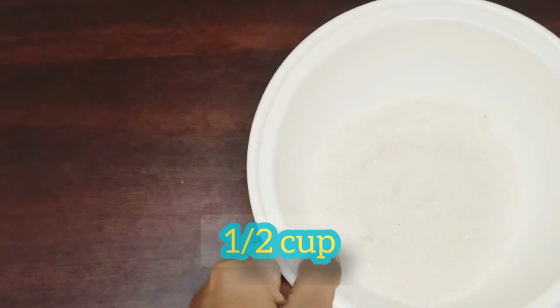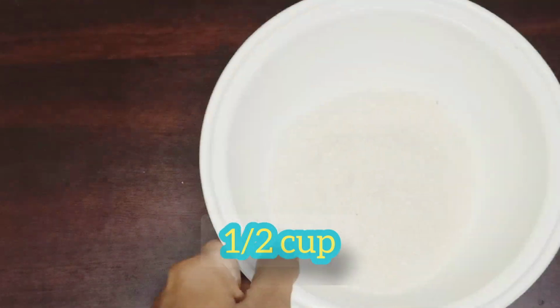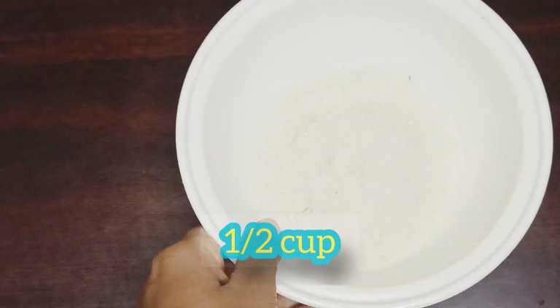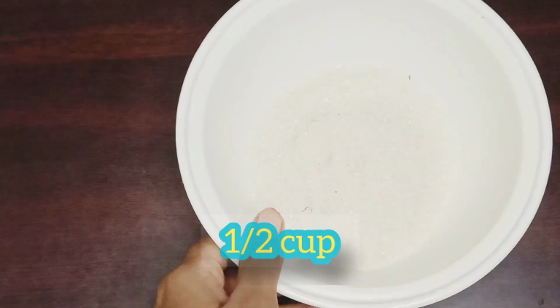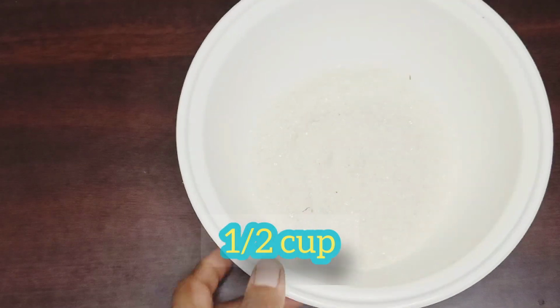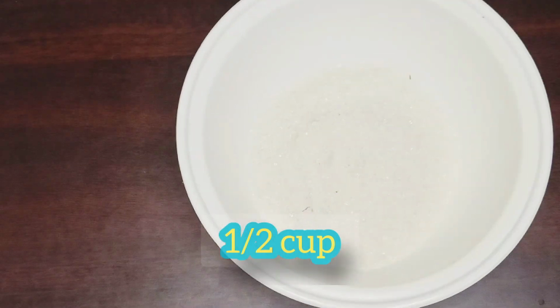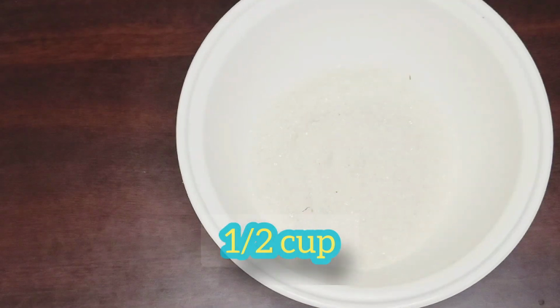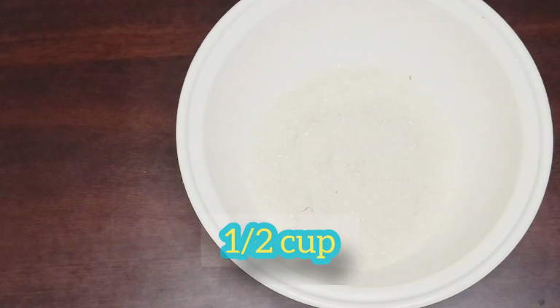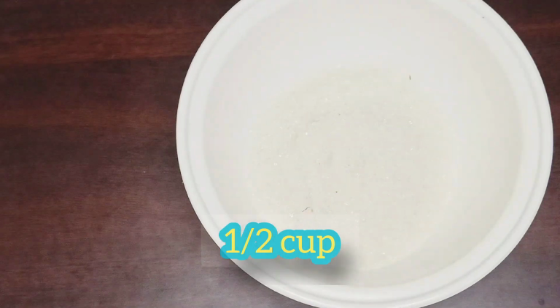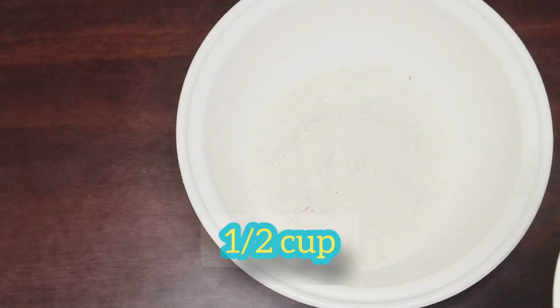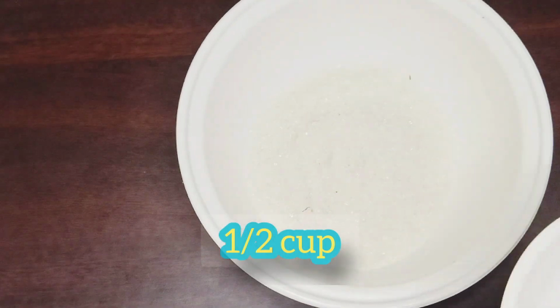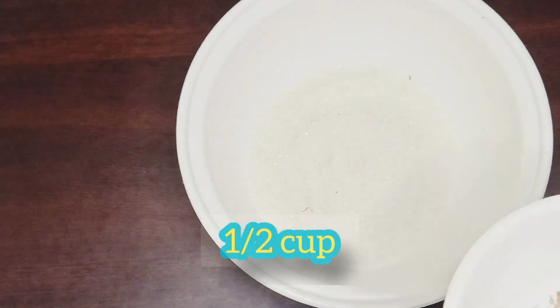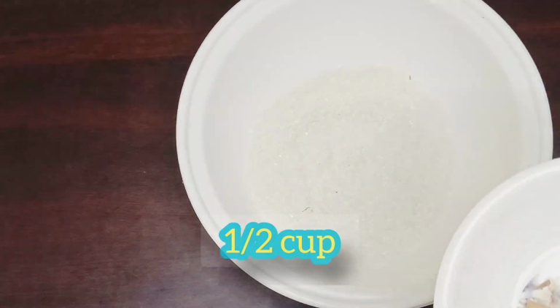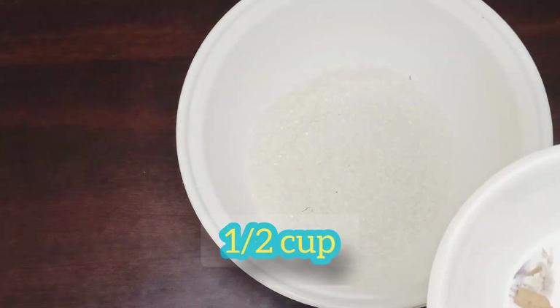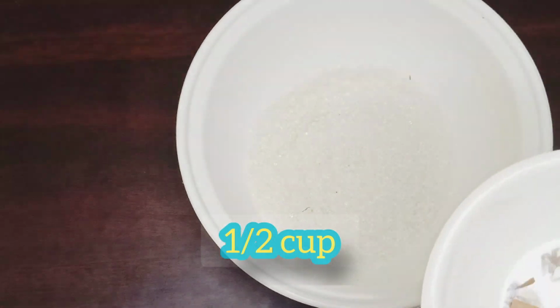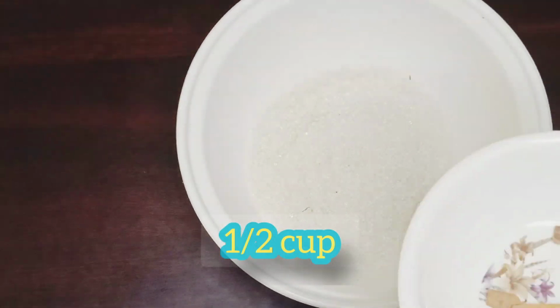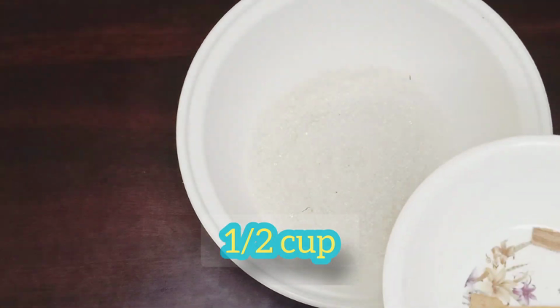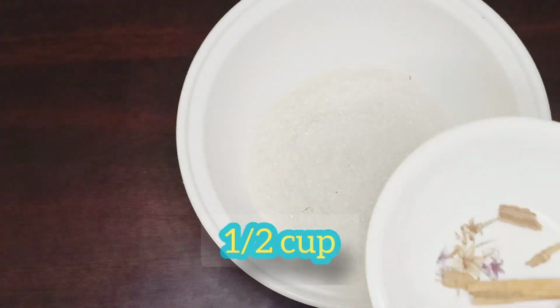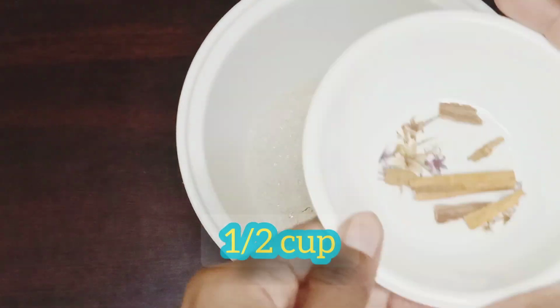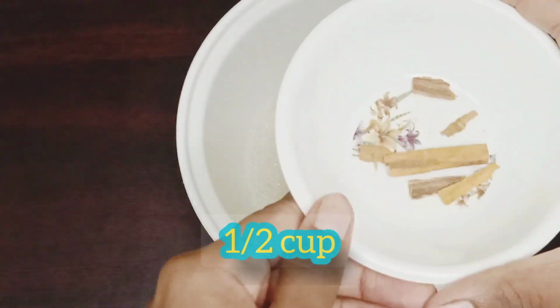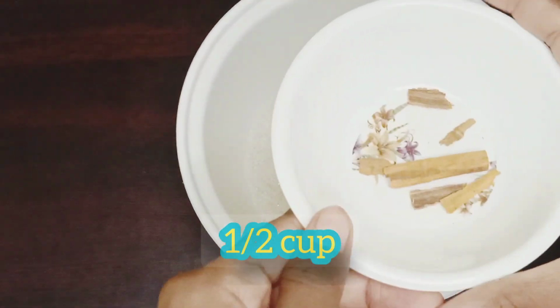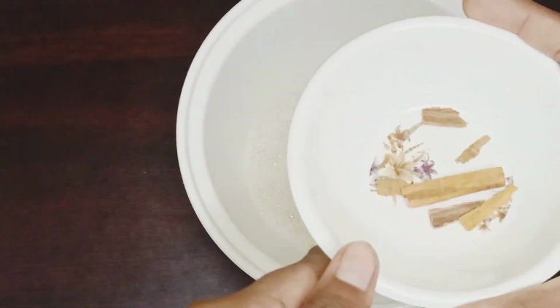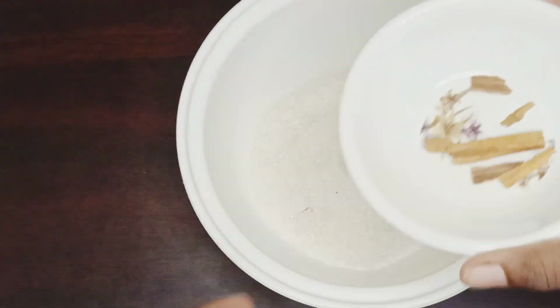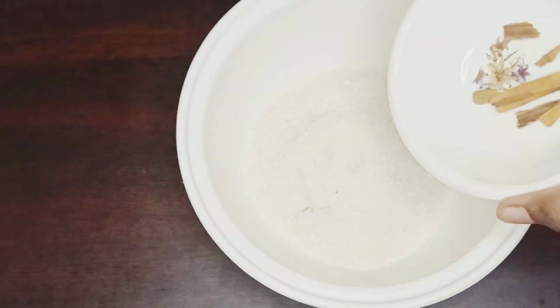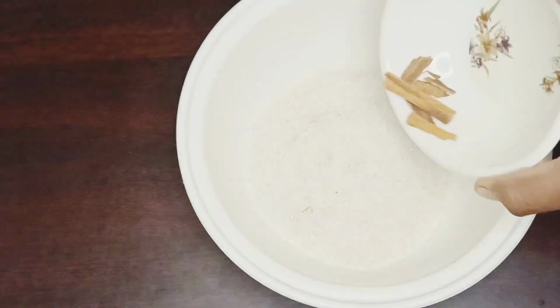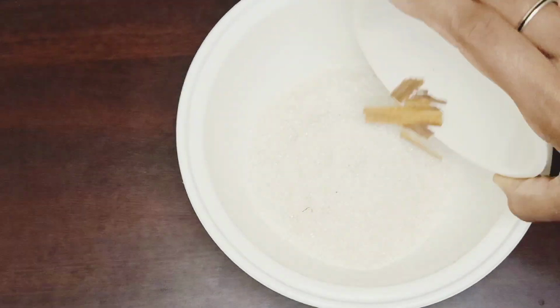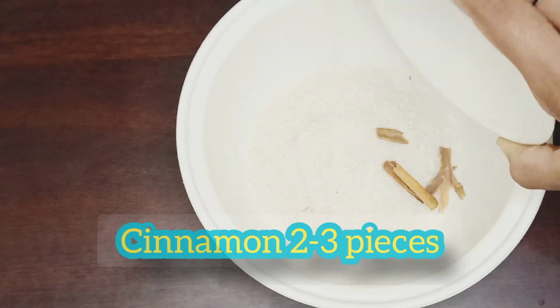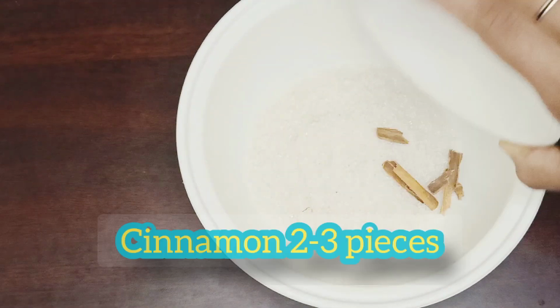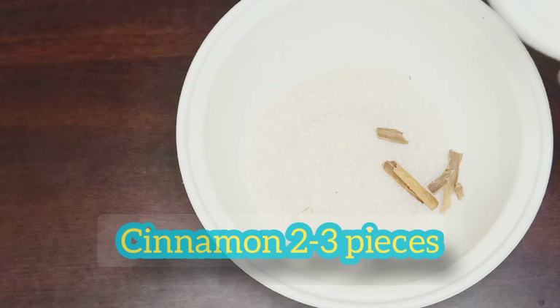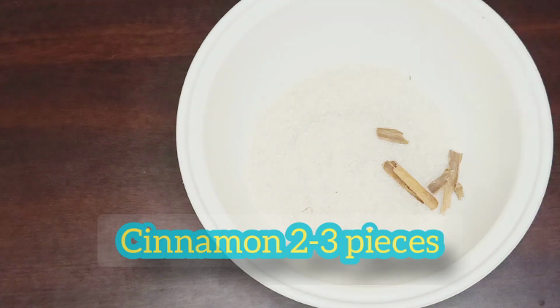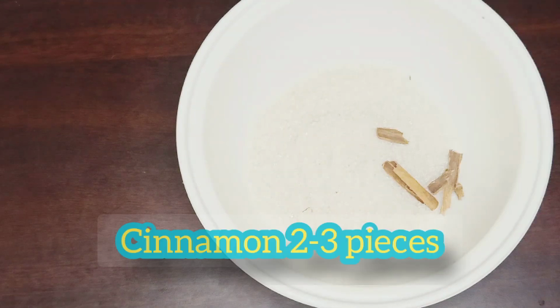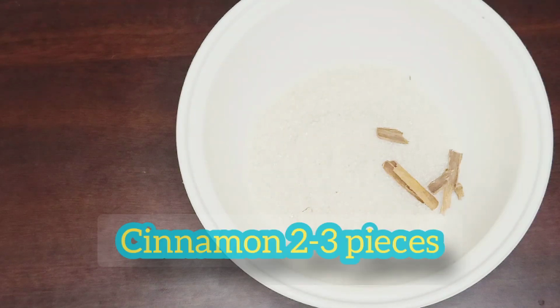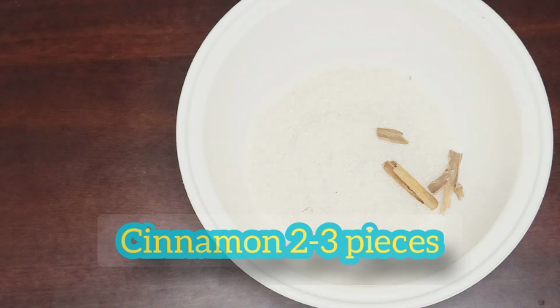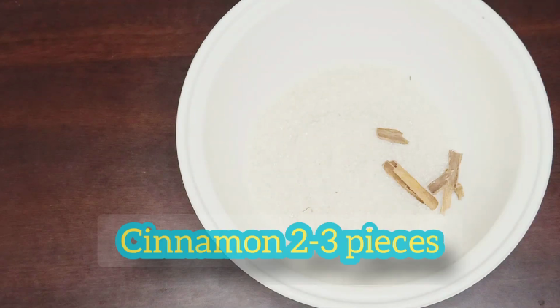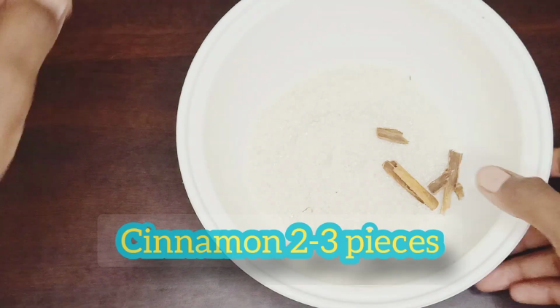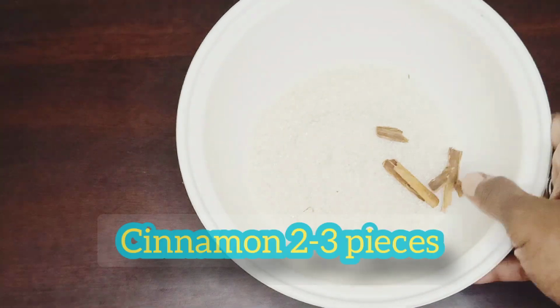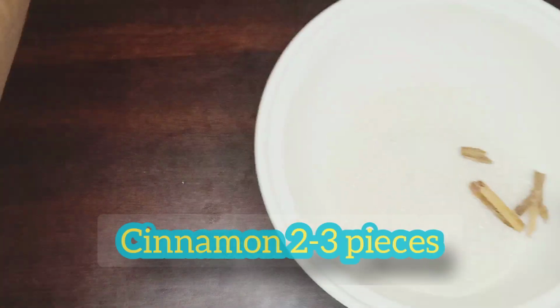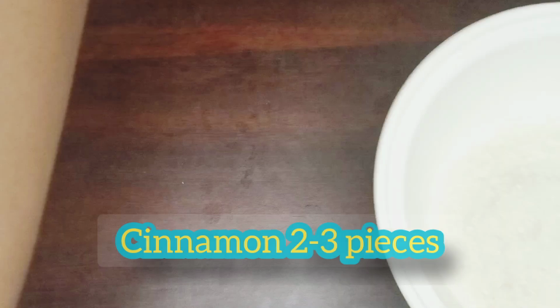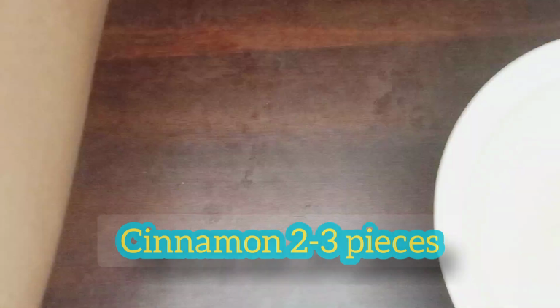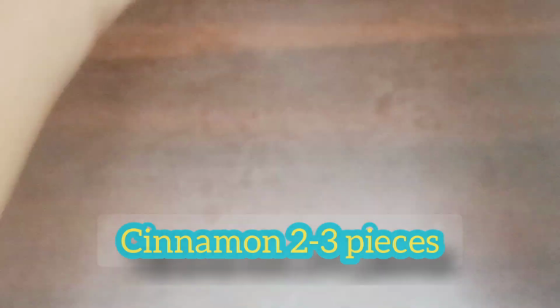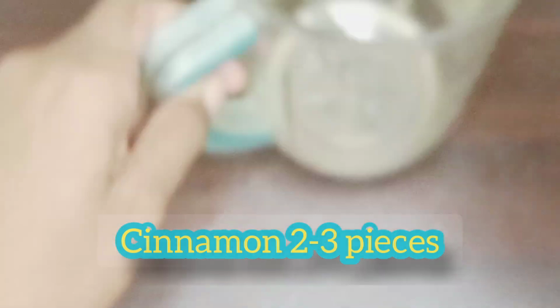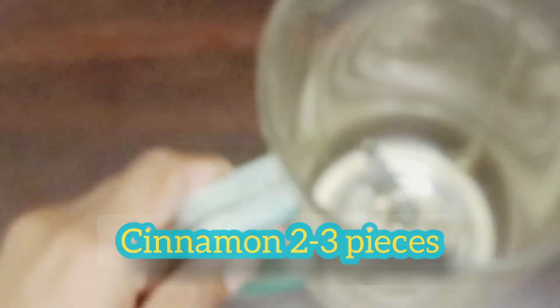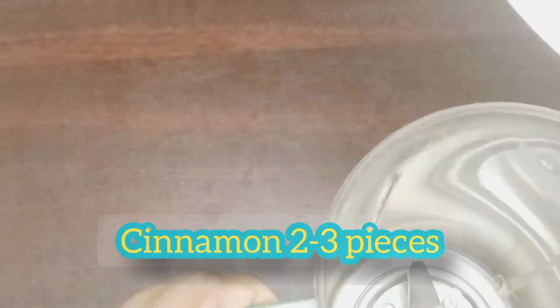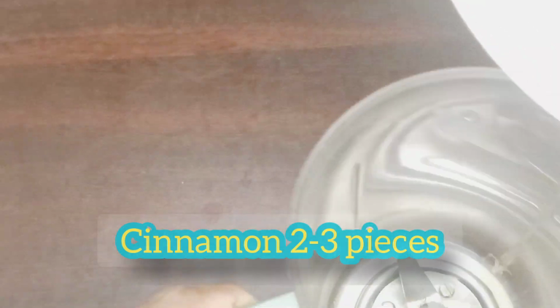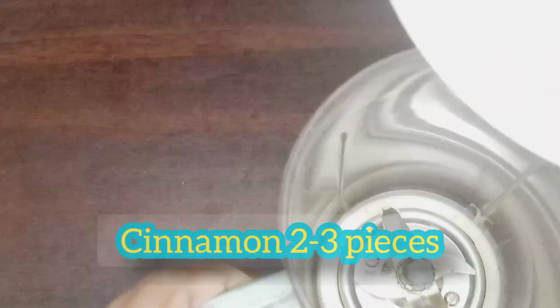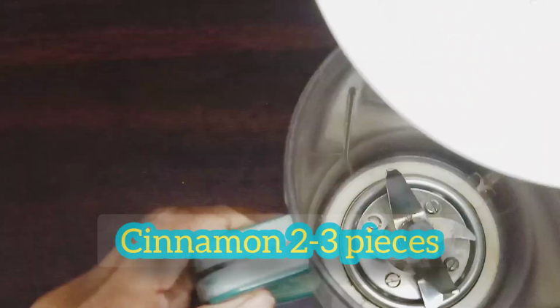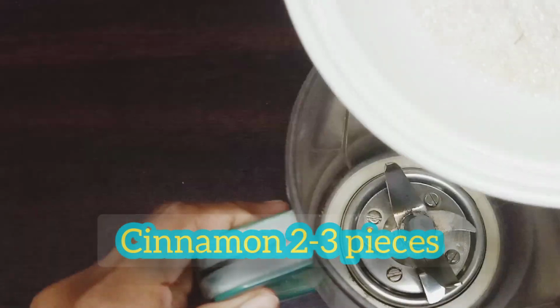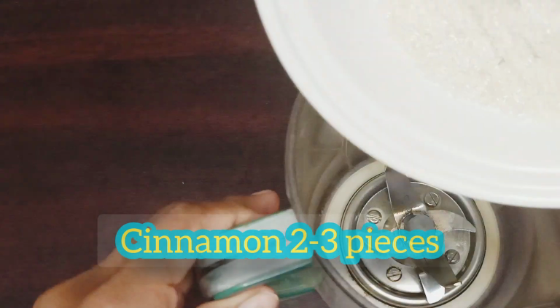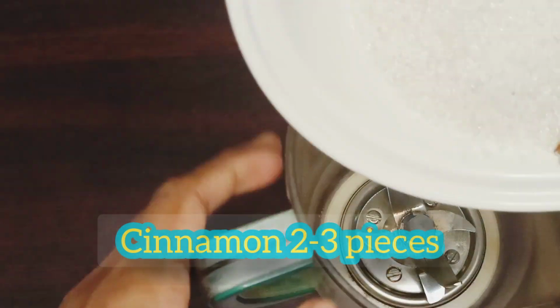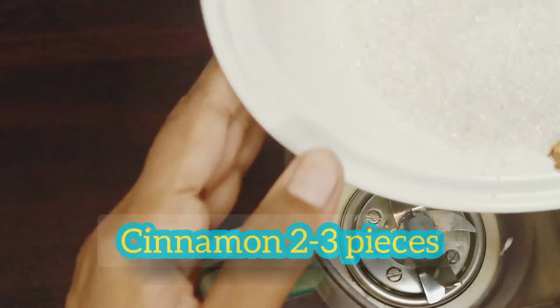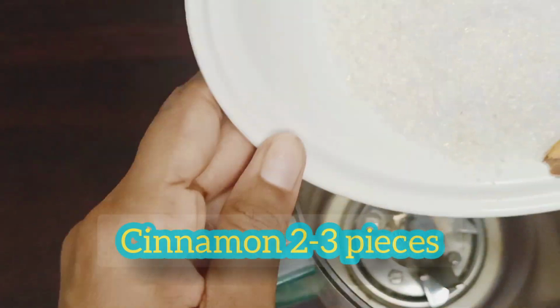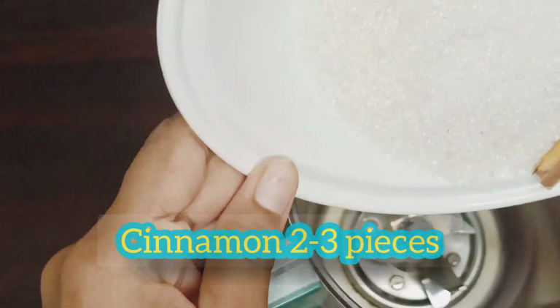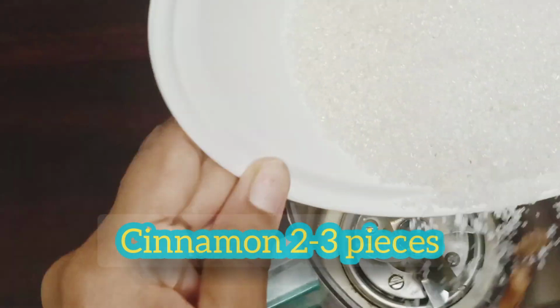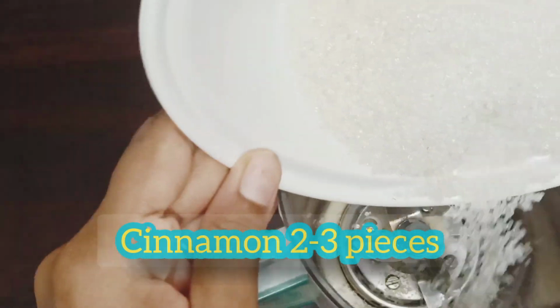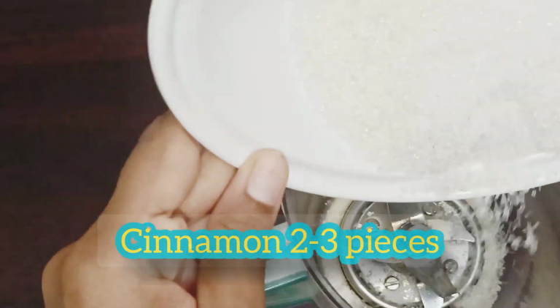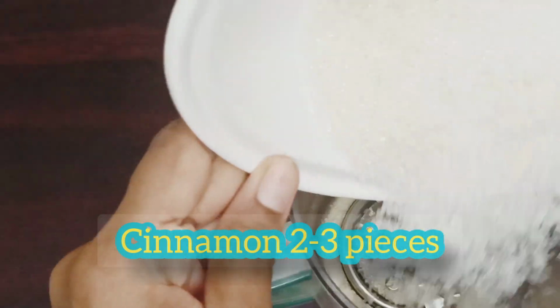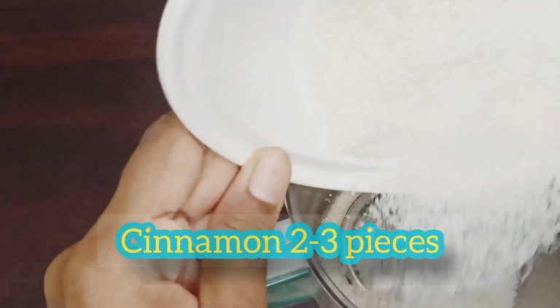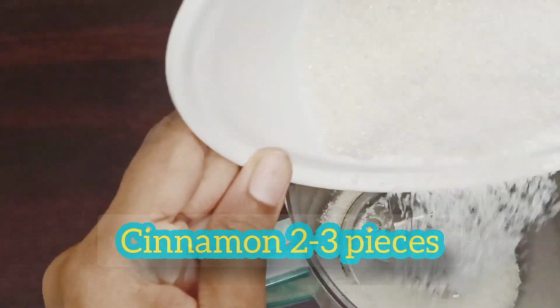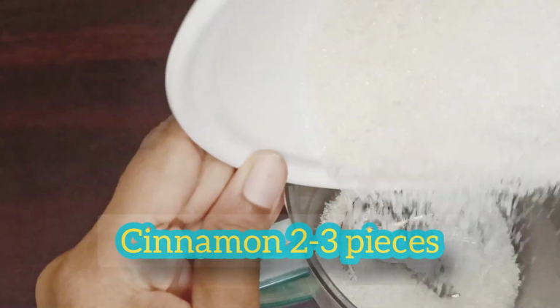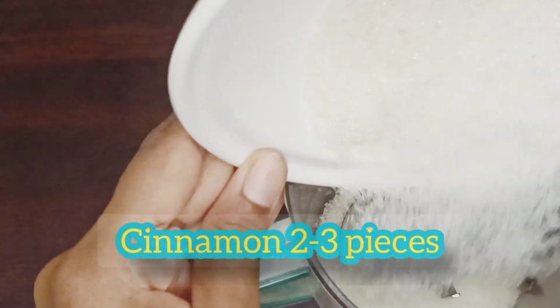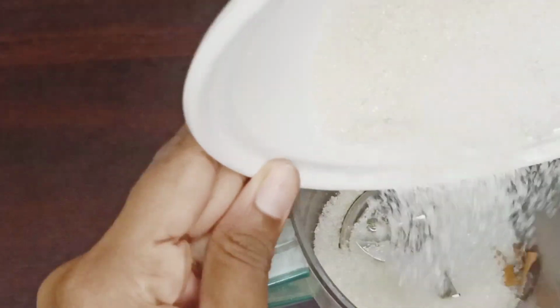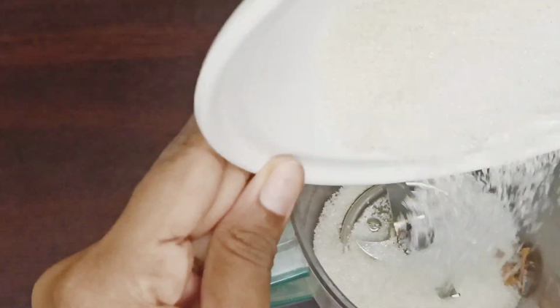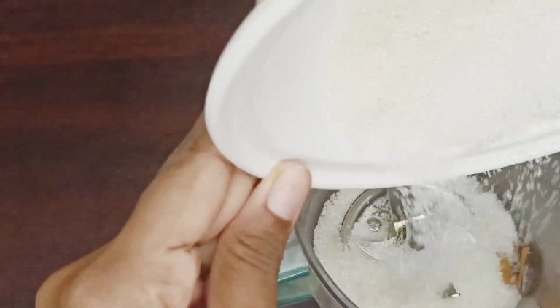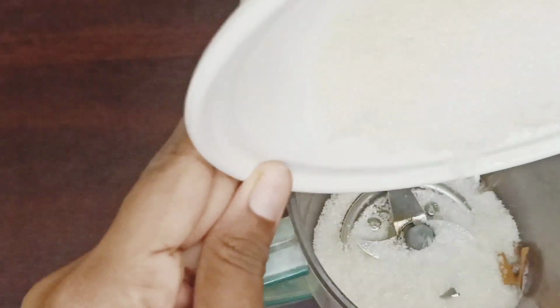First, add 1 cup of sugar. Add 2 to 3 small pieces of cinnamon. Add 1 teaspoon of cinnamon powder.